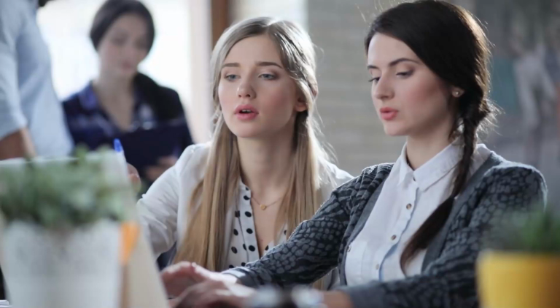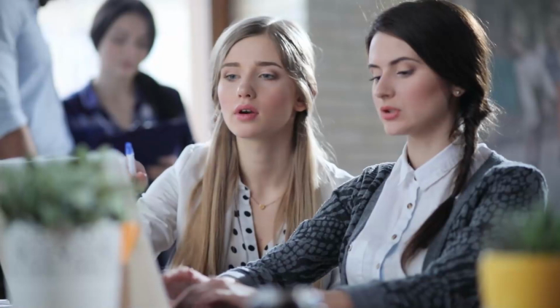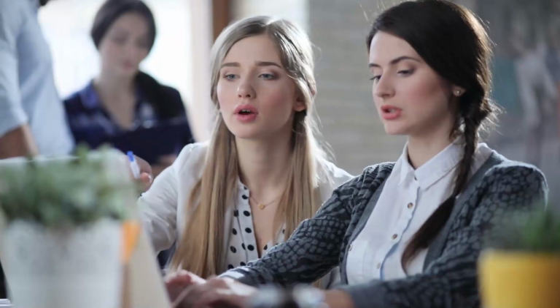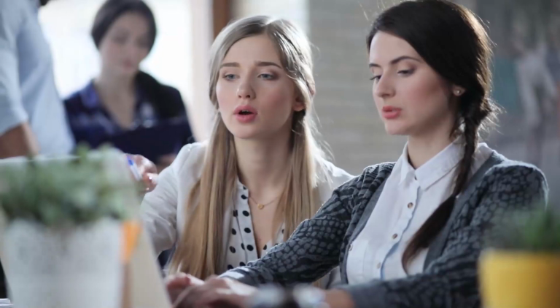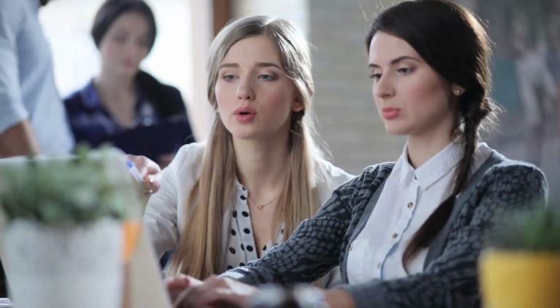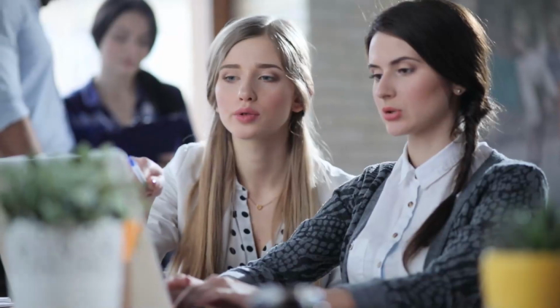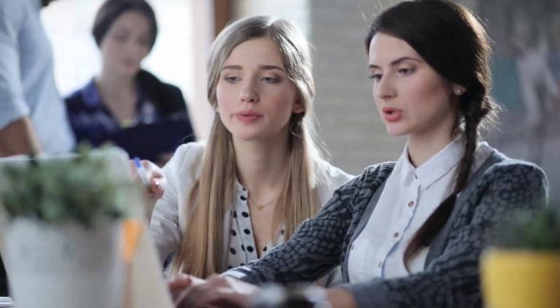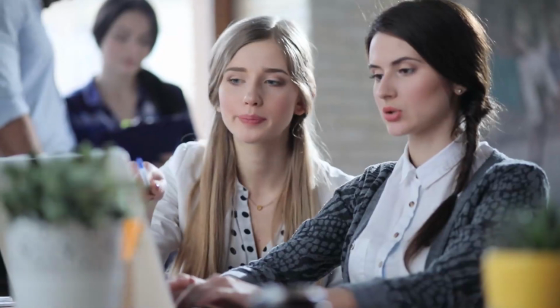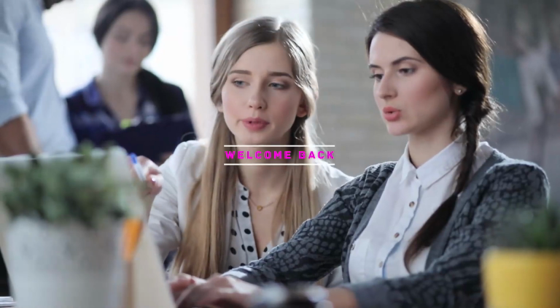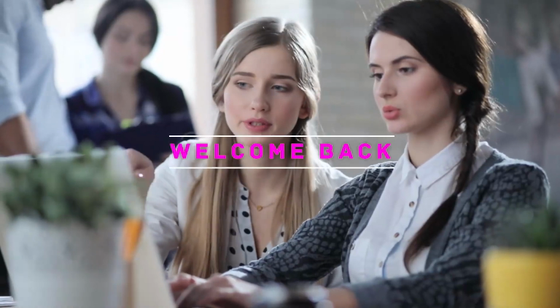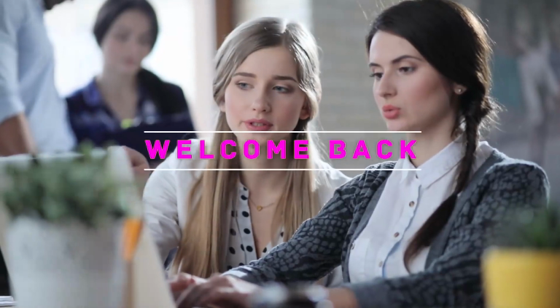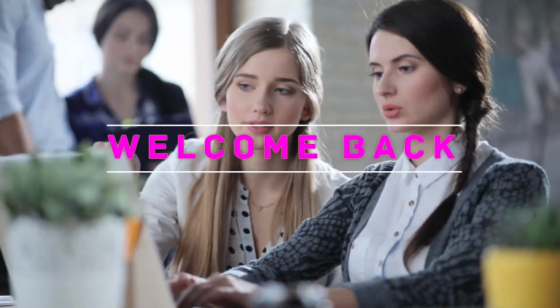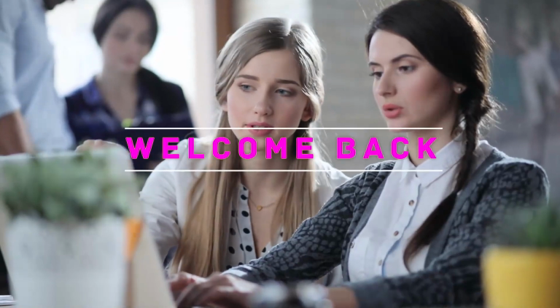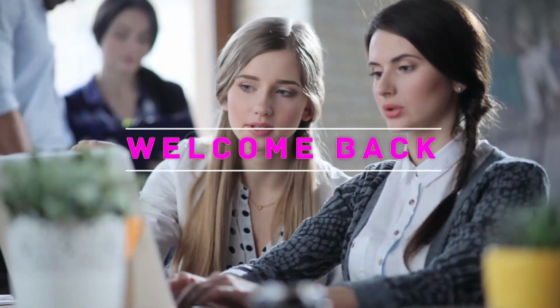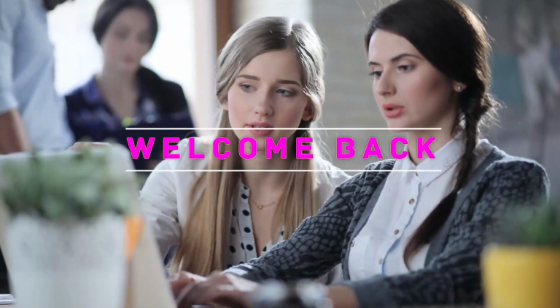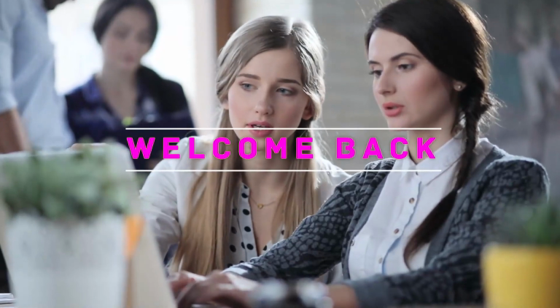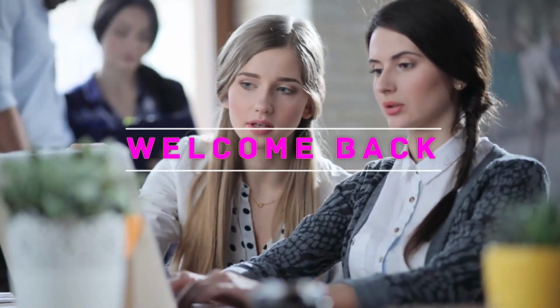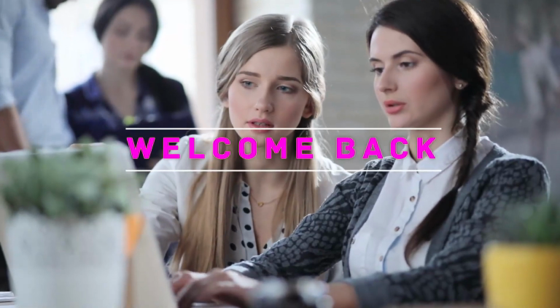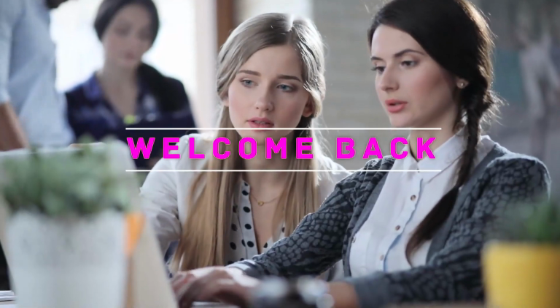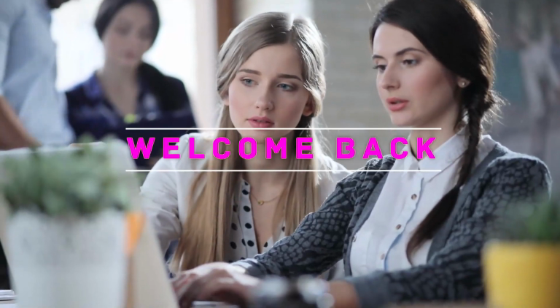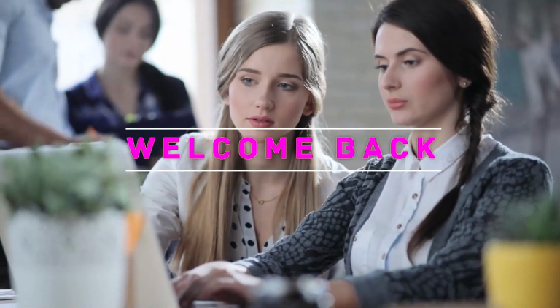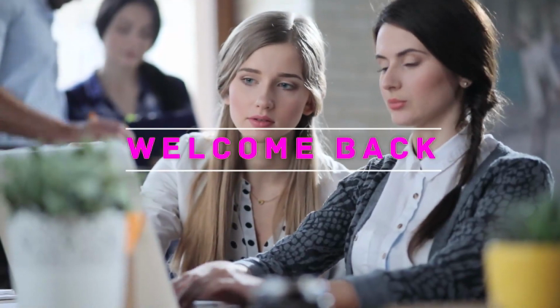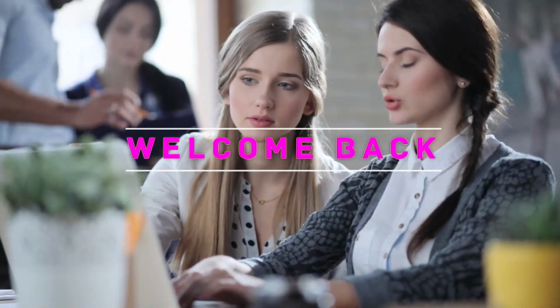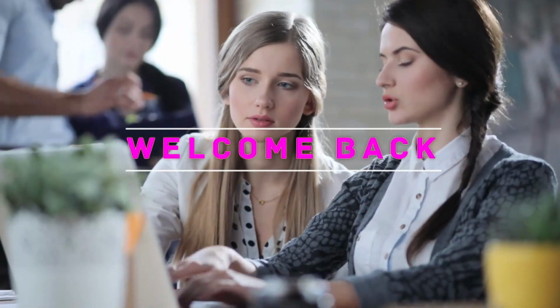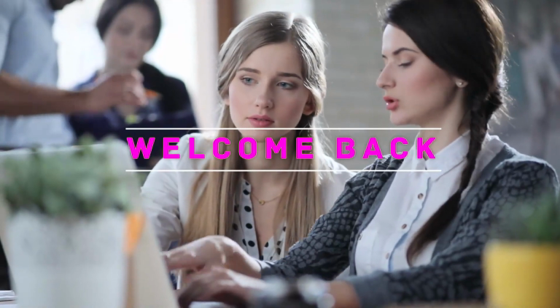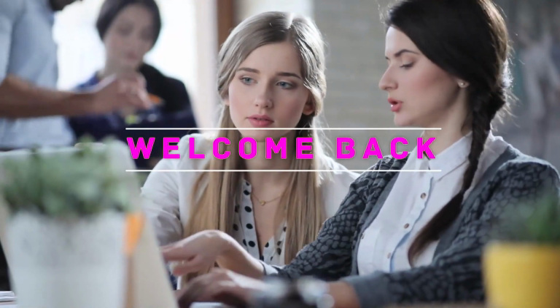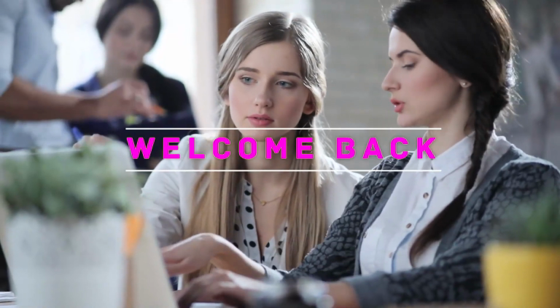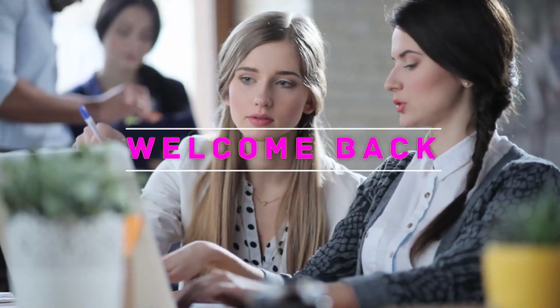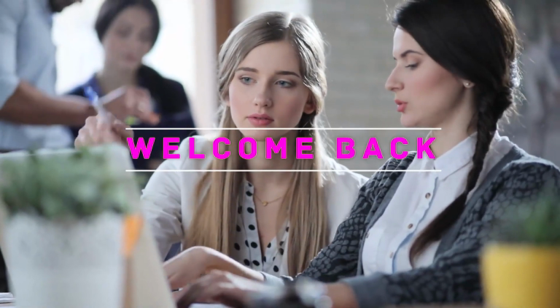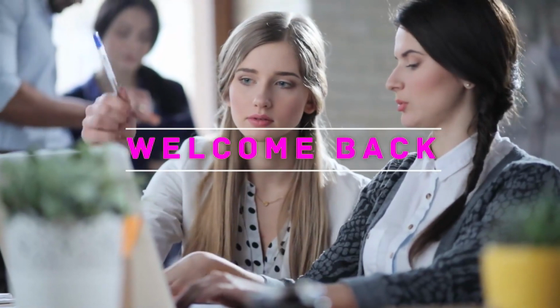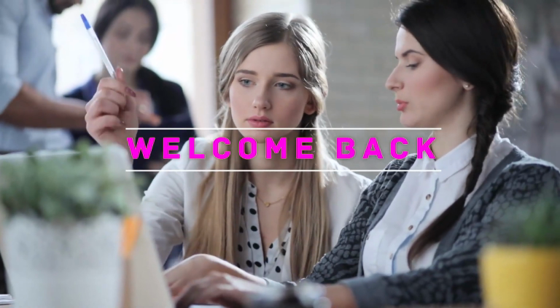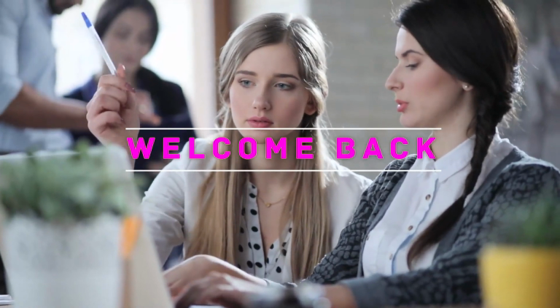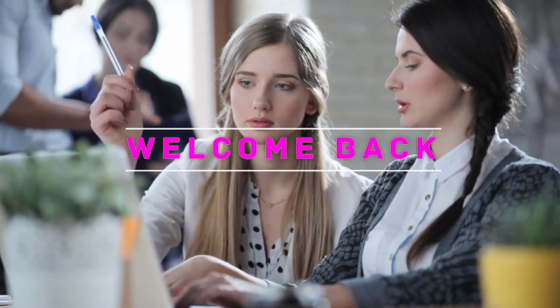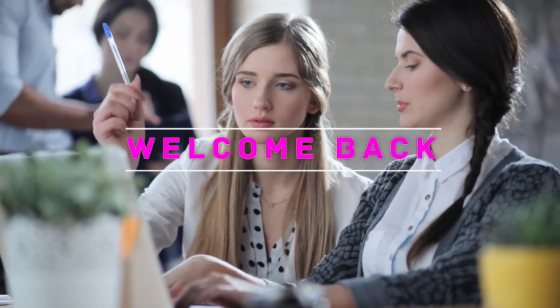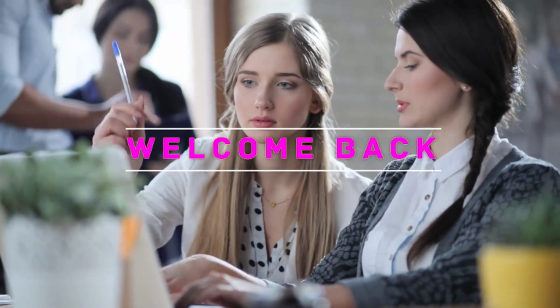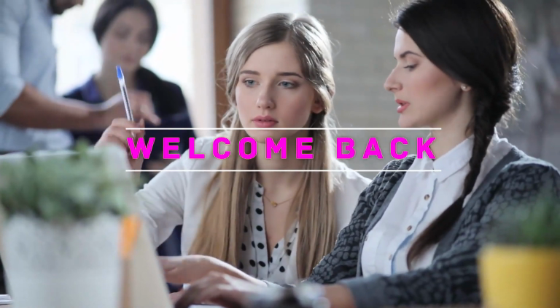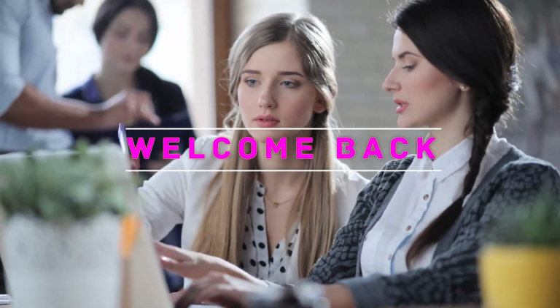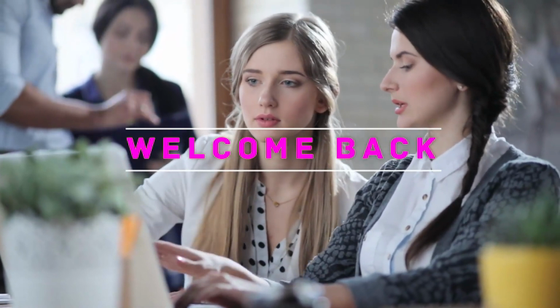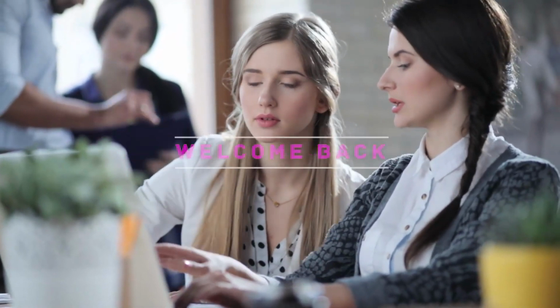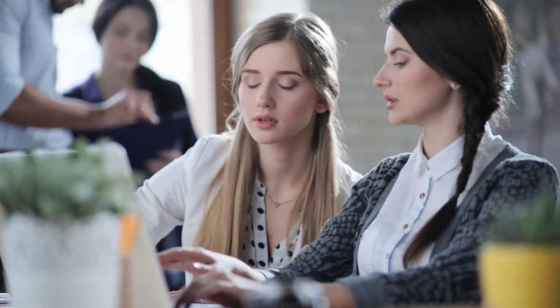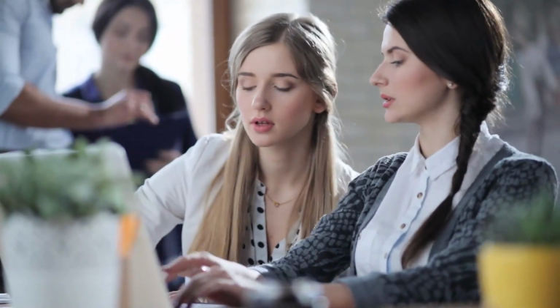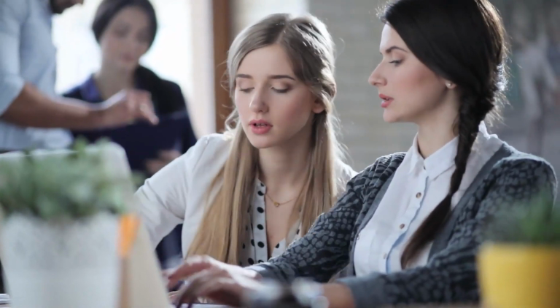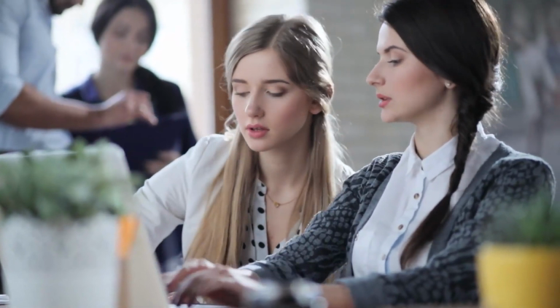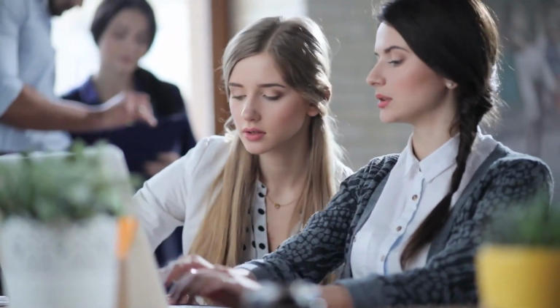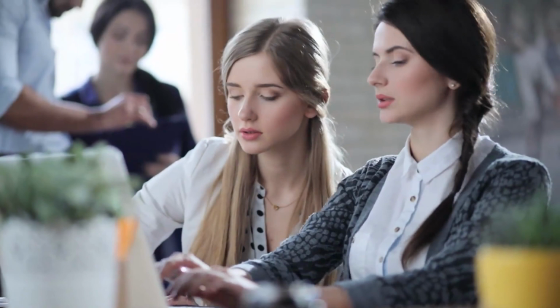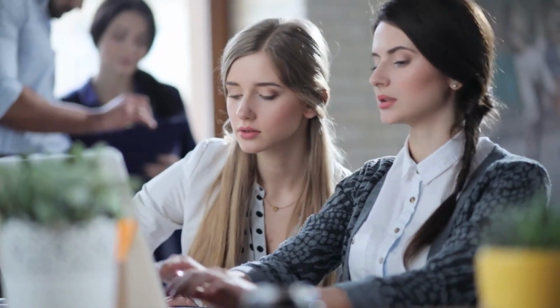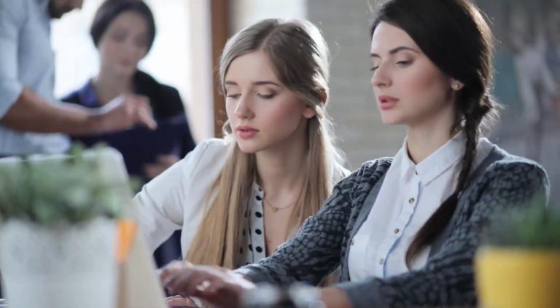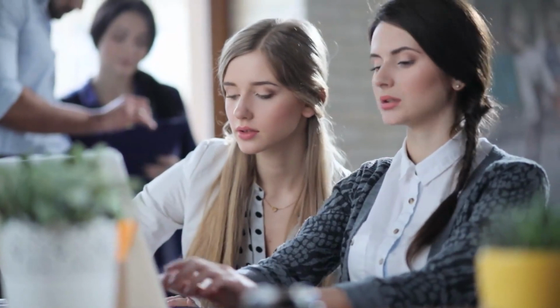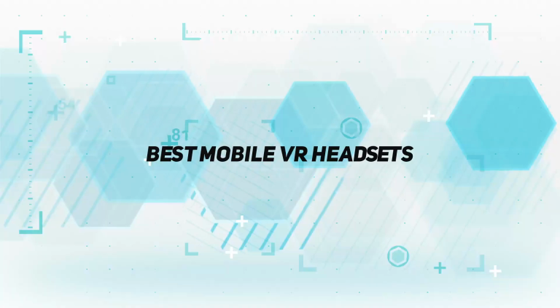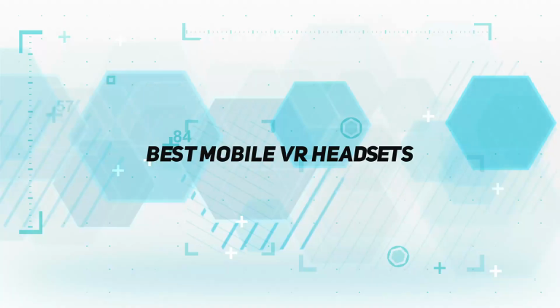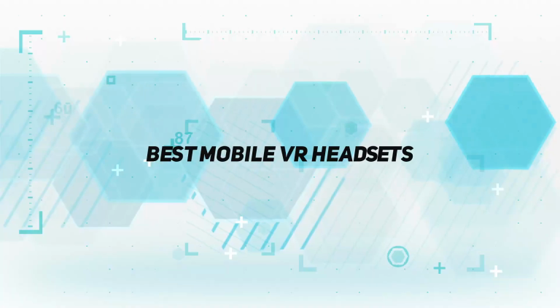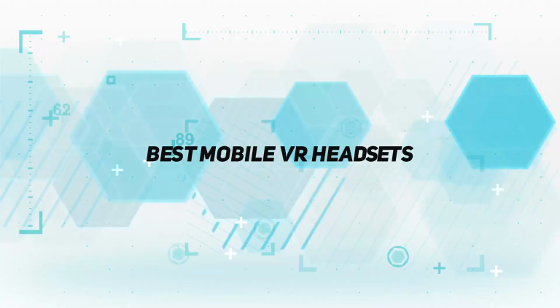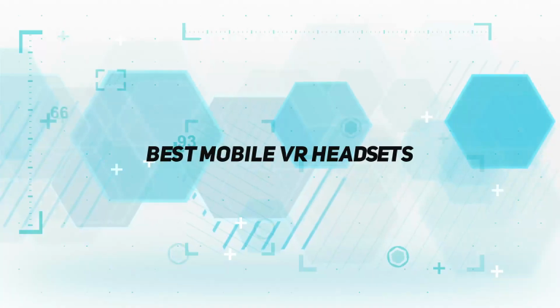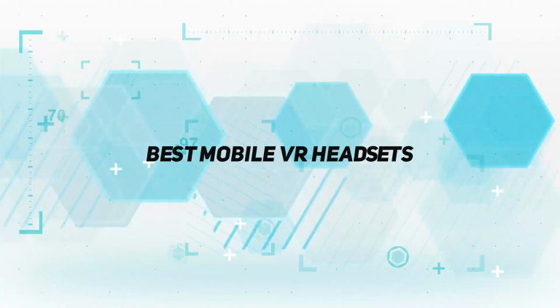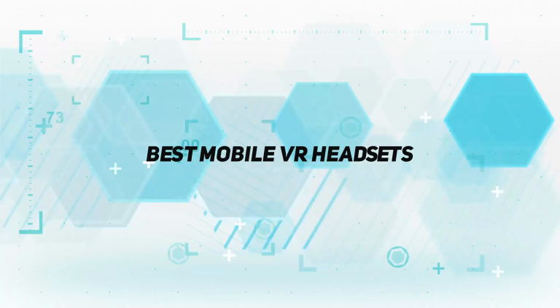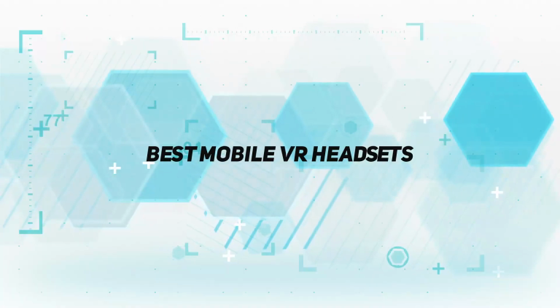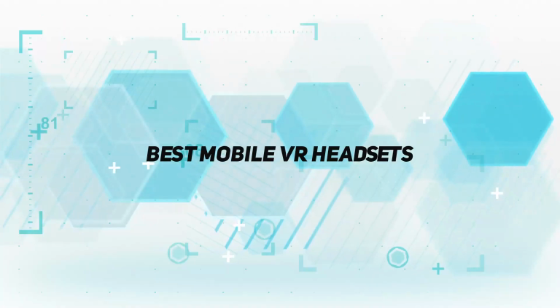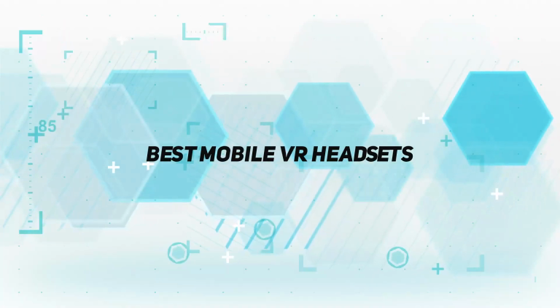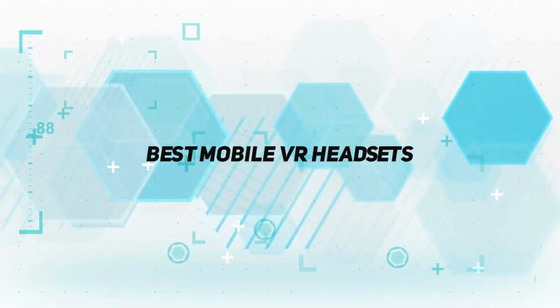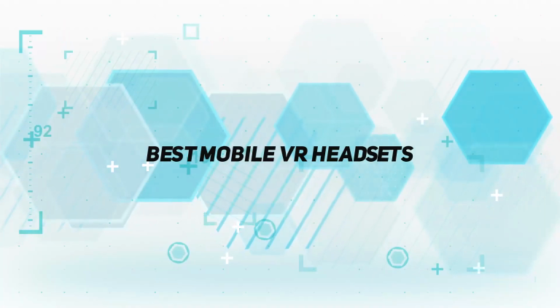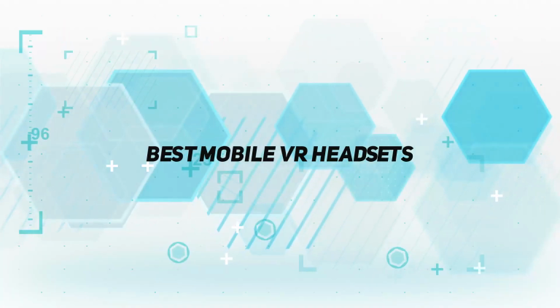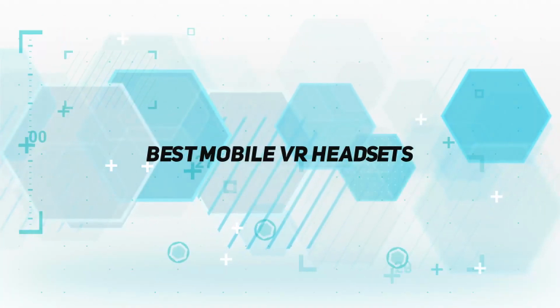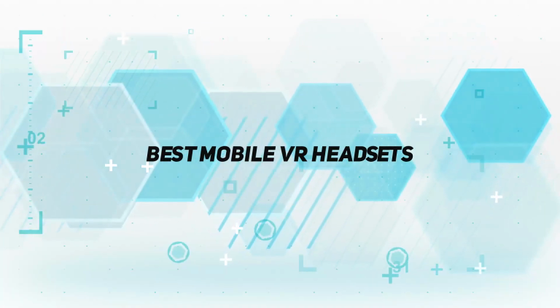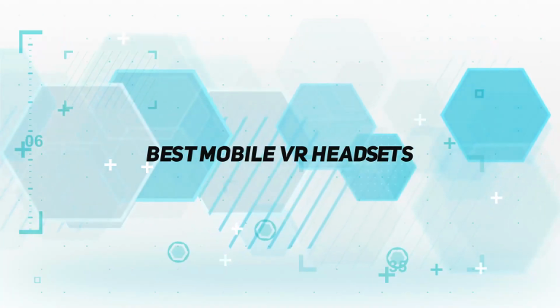Hey, welcome back to my channel. In this video, I'm gonna talk about the top 5 best mobile VR headsets.